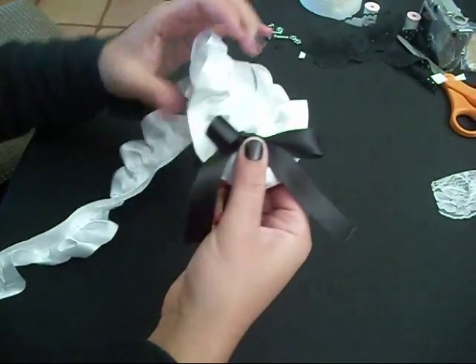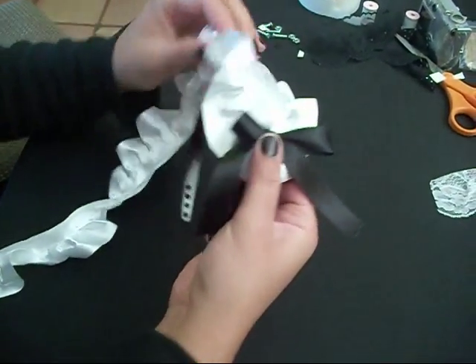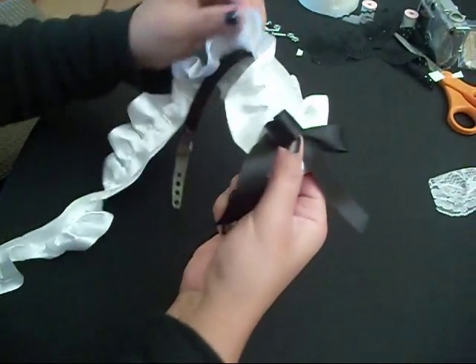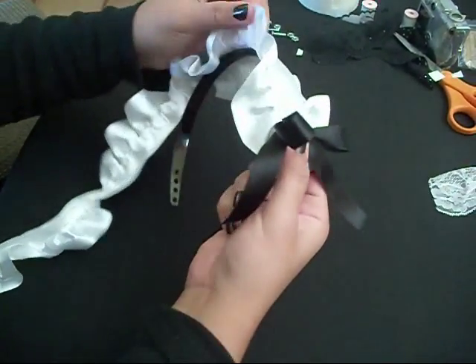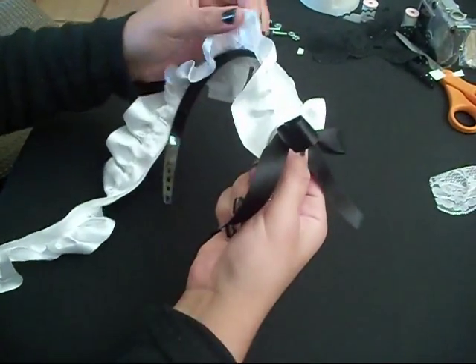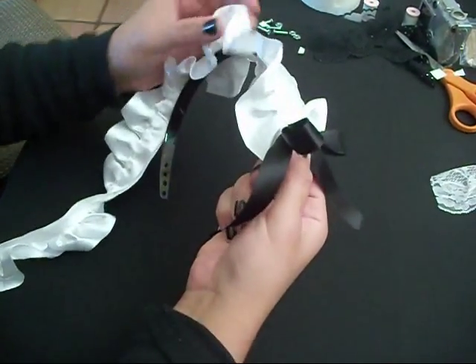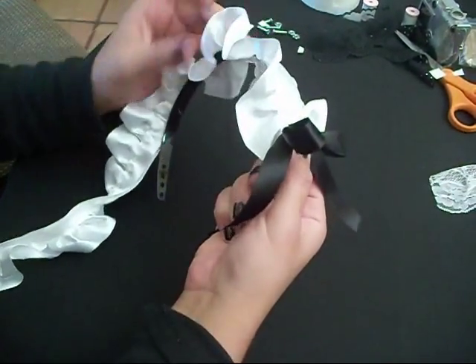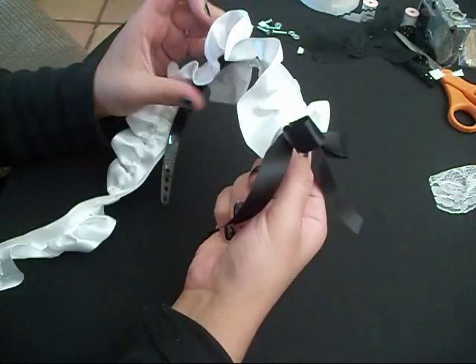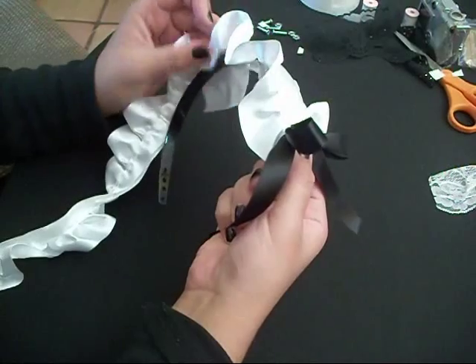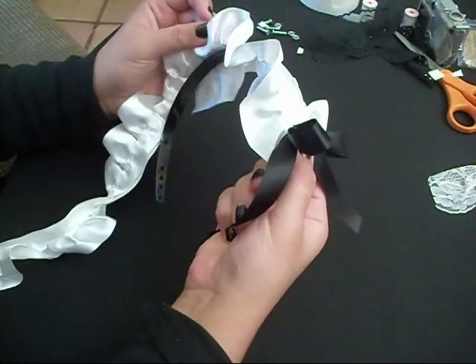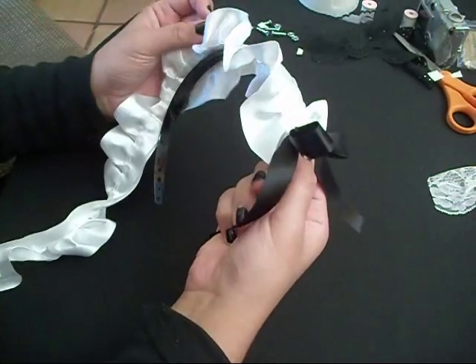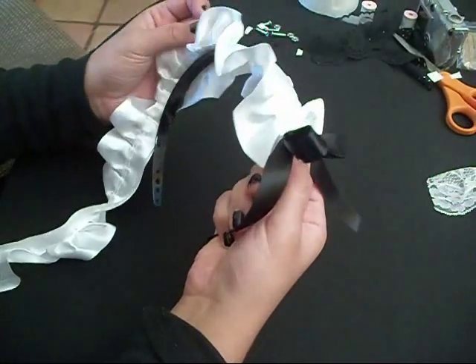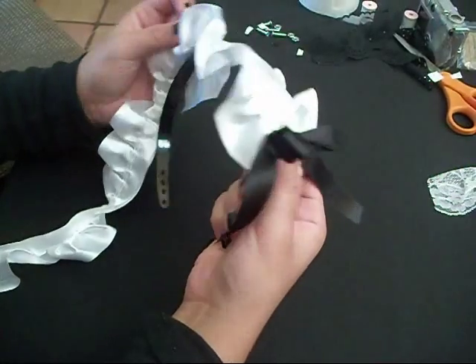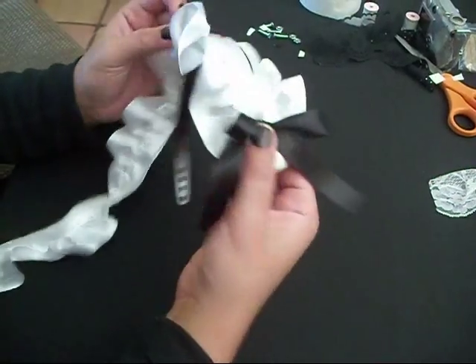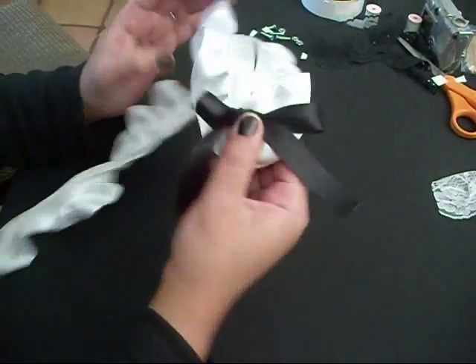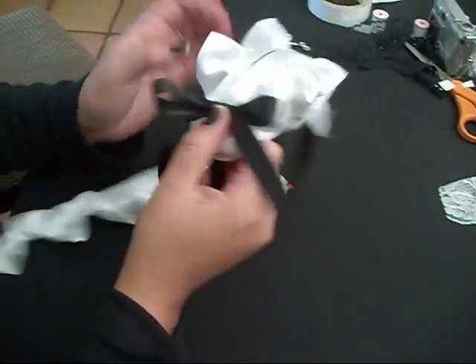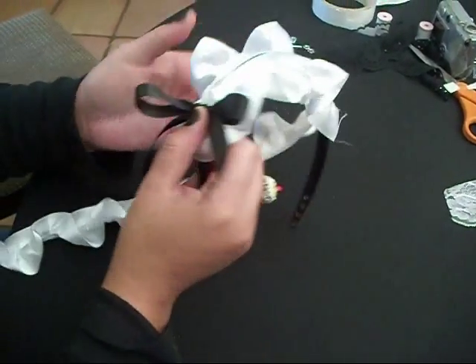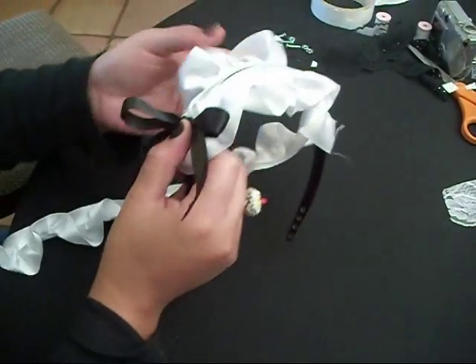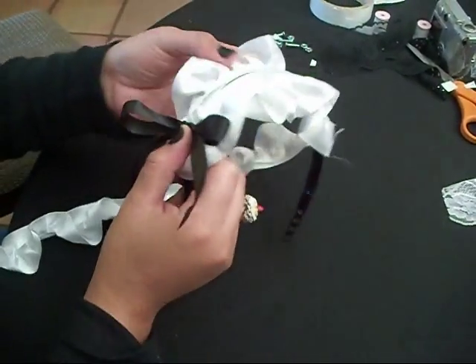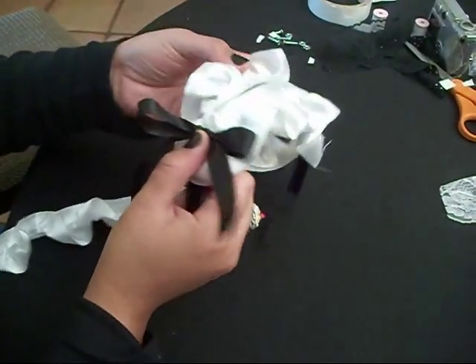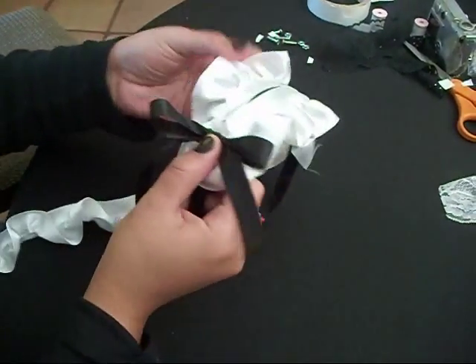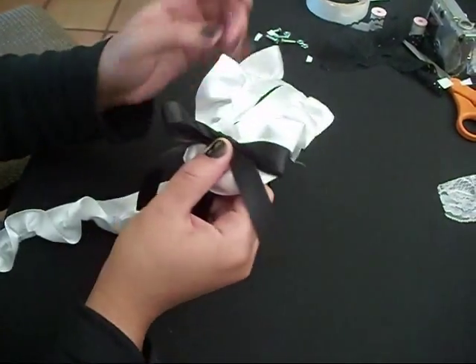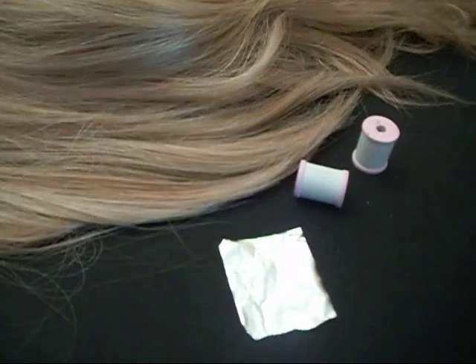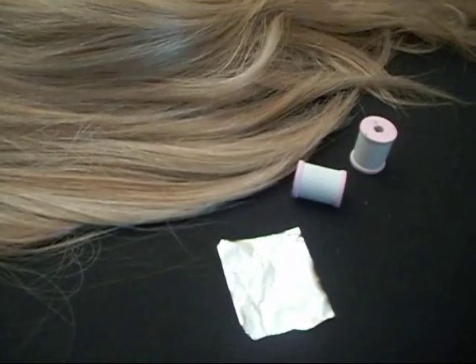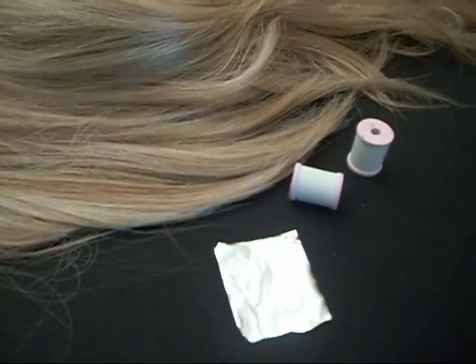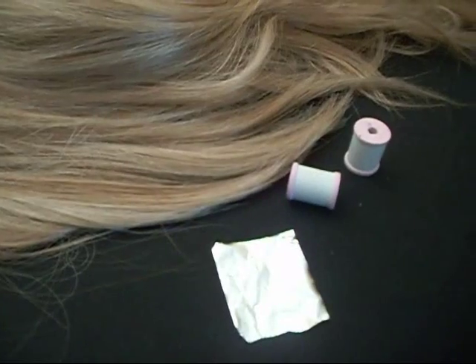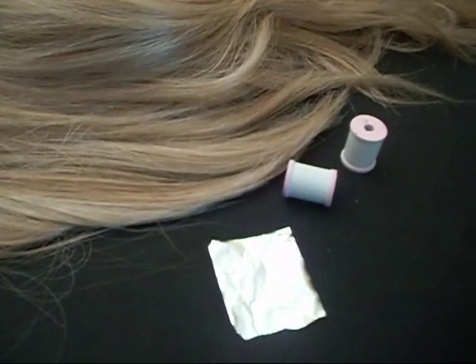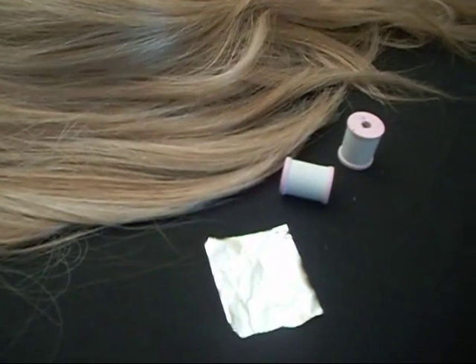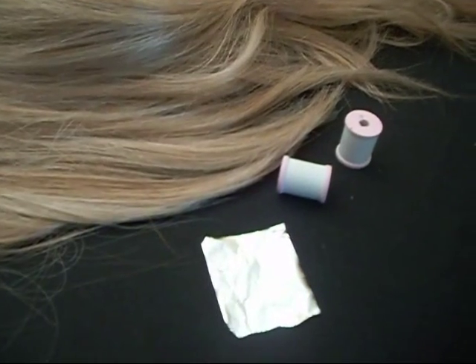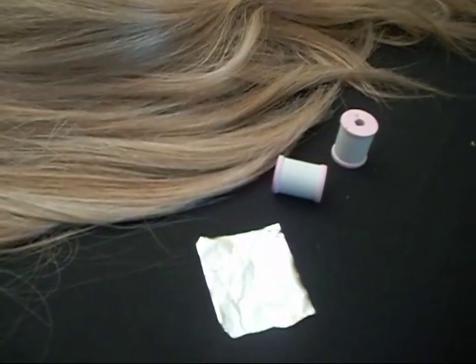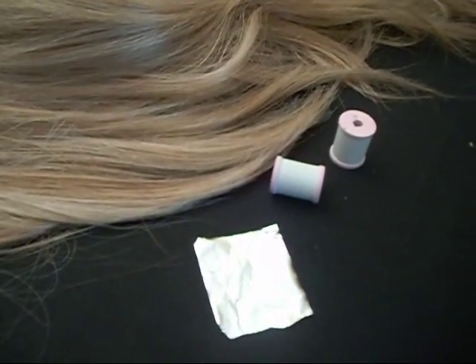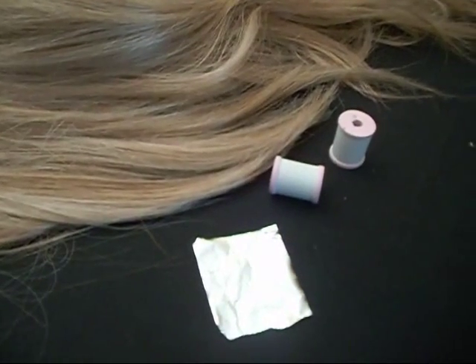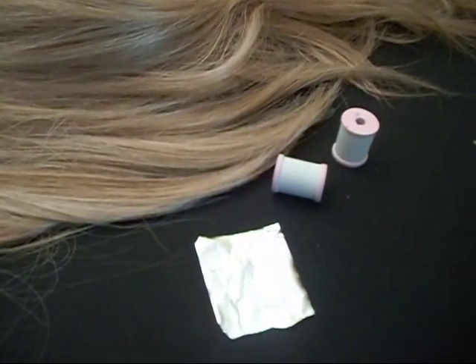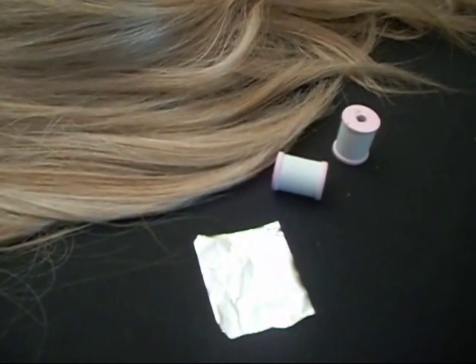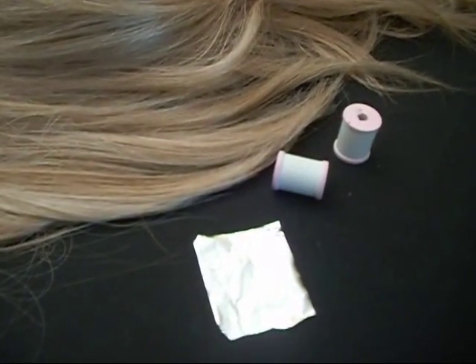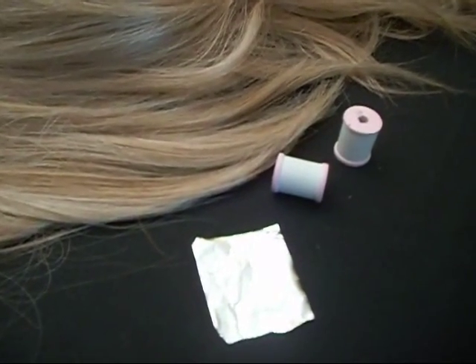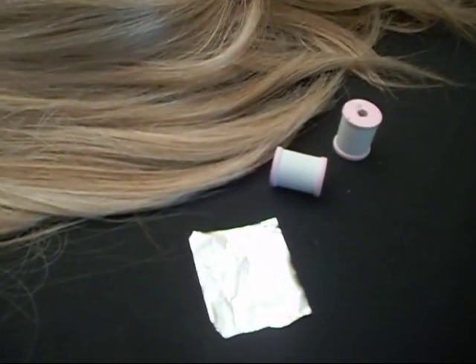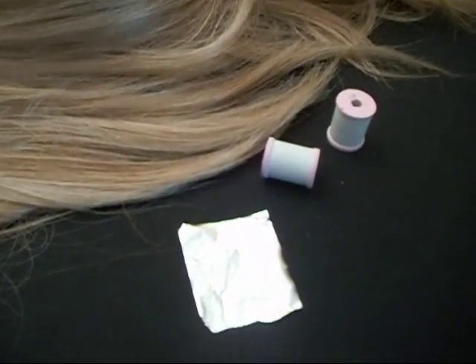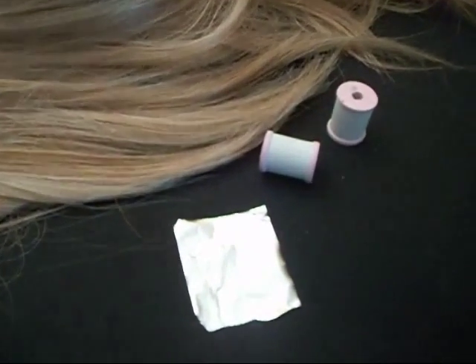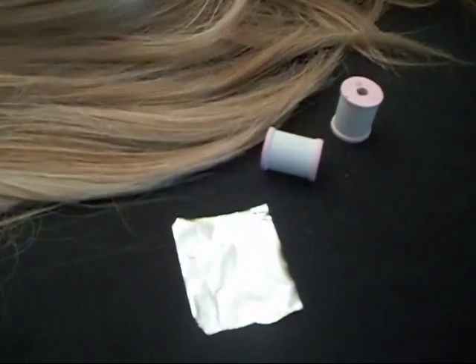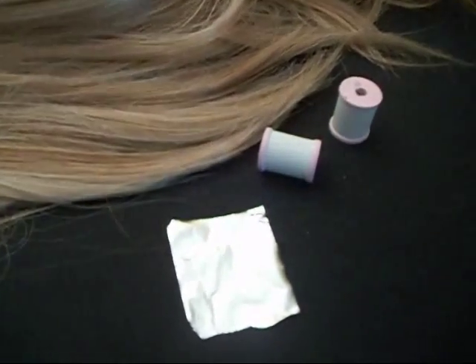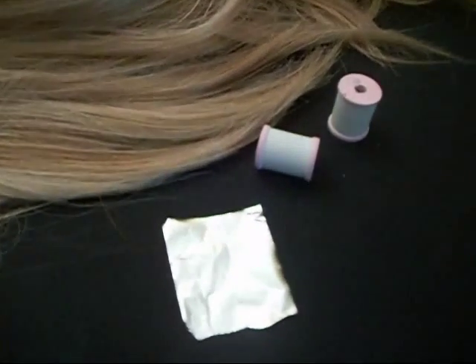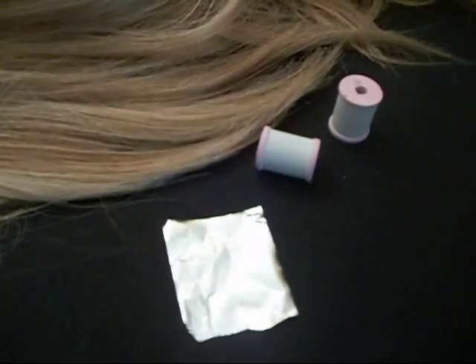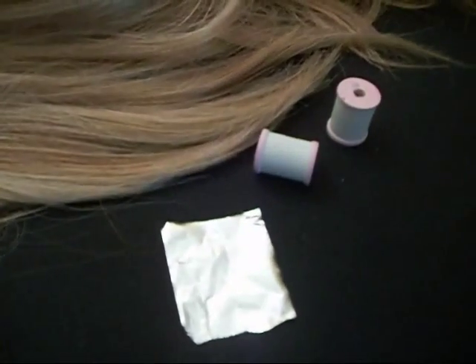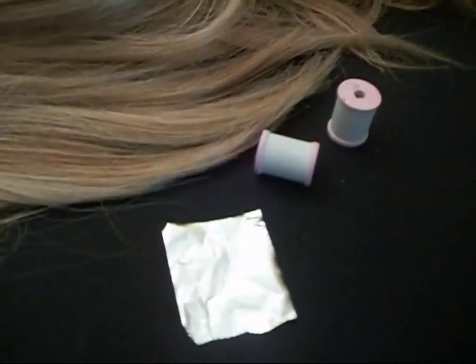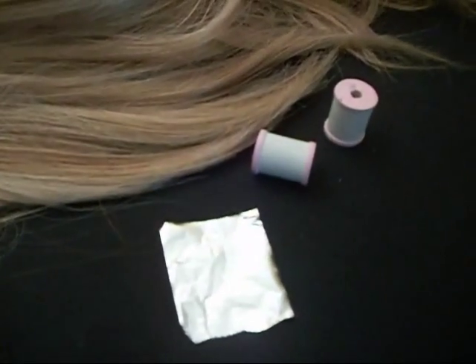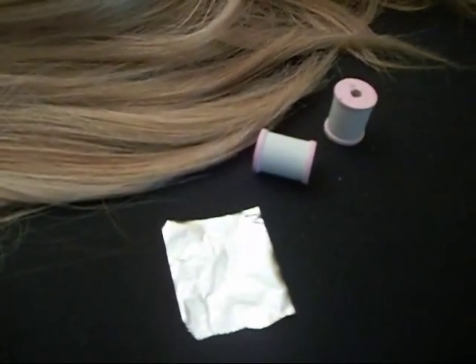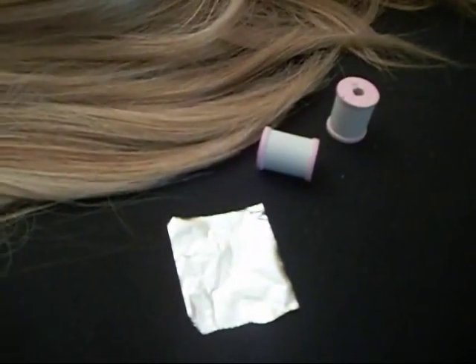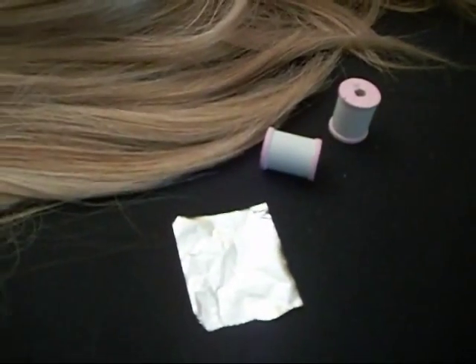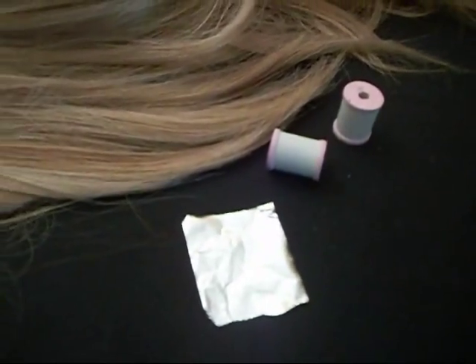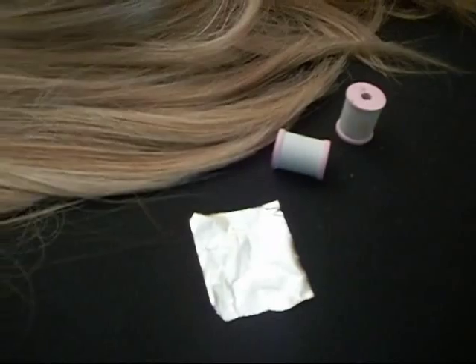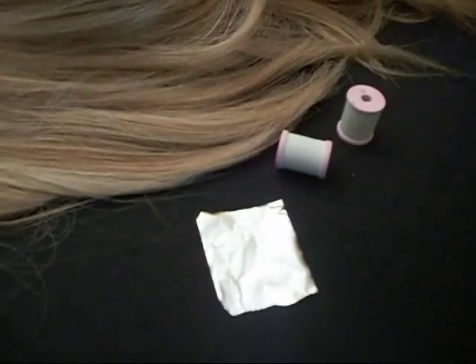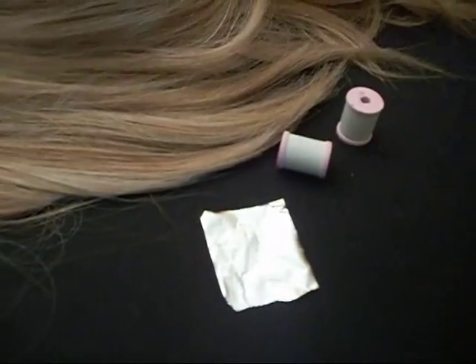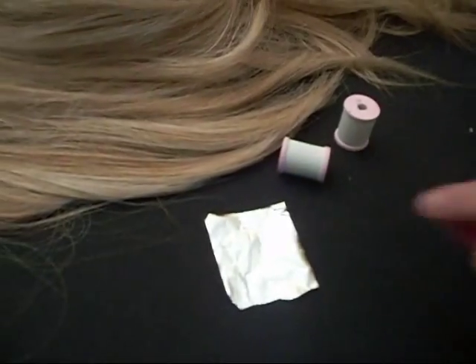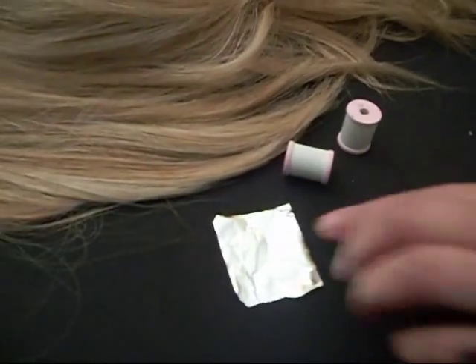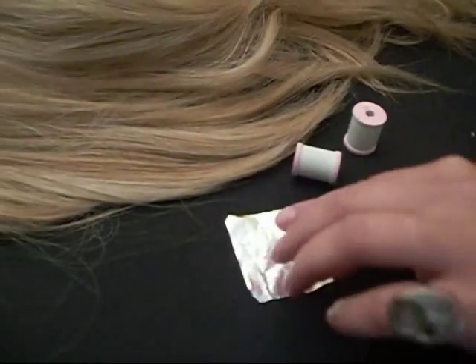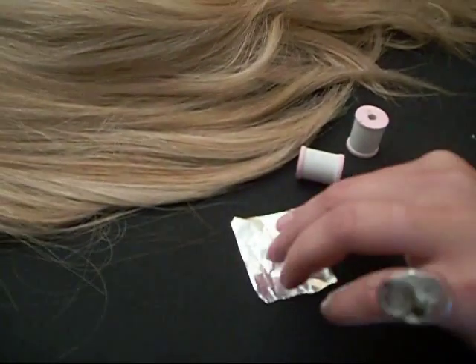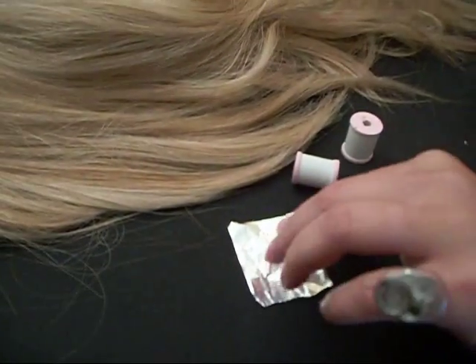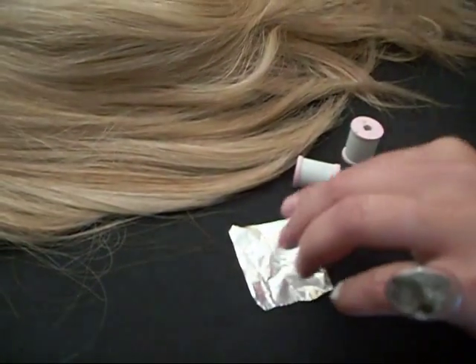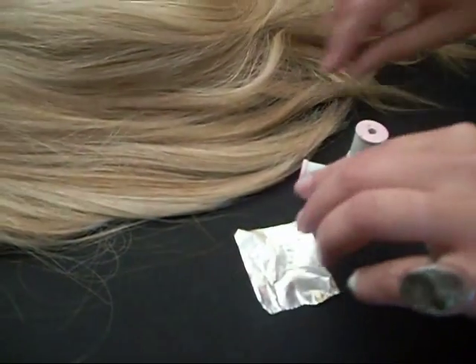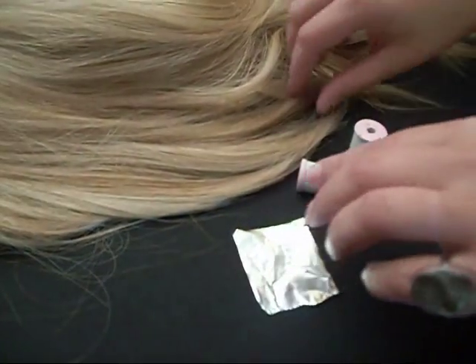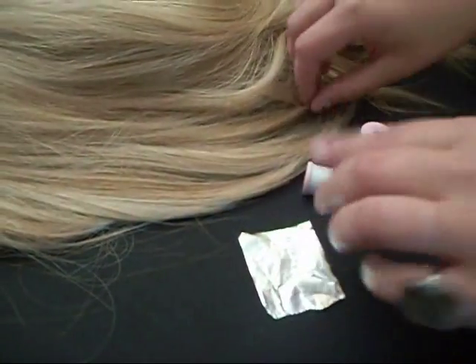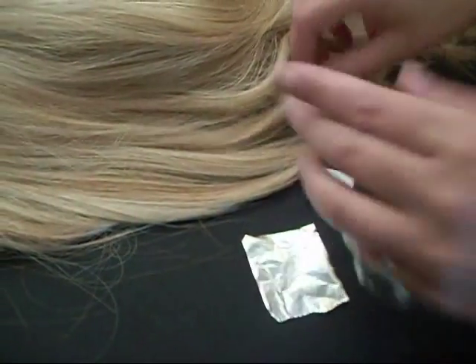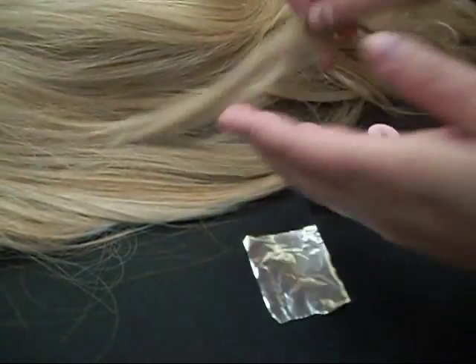That's actually just put on with double stick tape. No, don't use double stick tape — that was just an example.